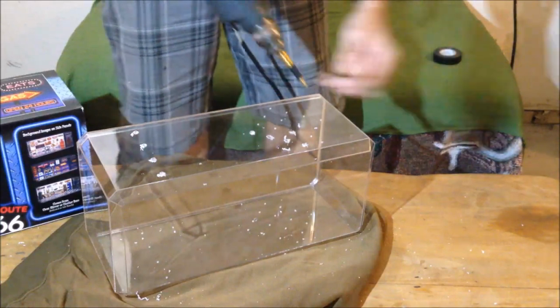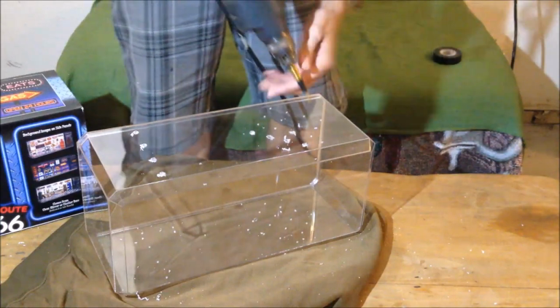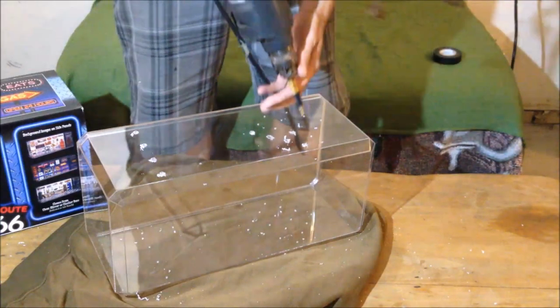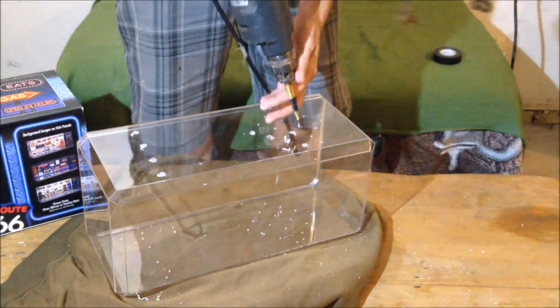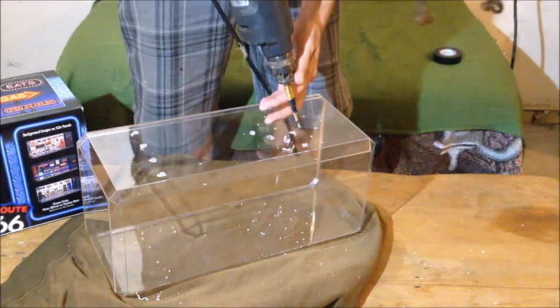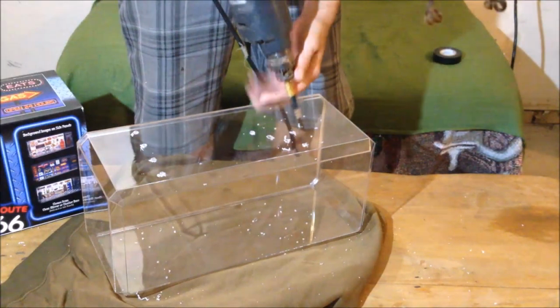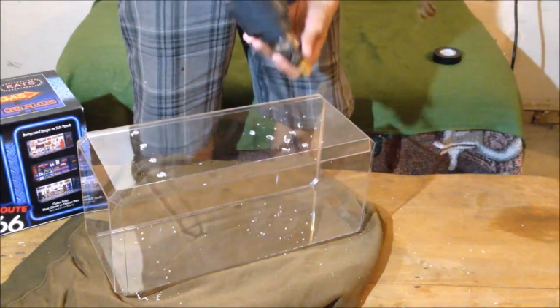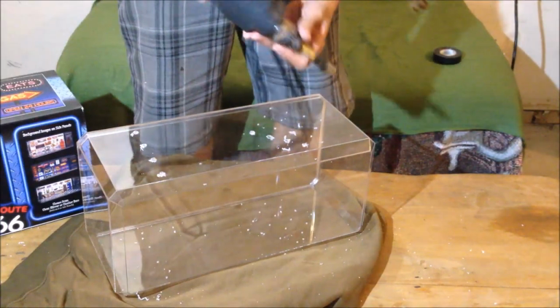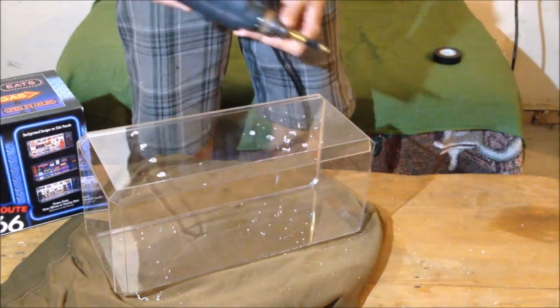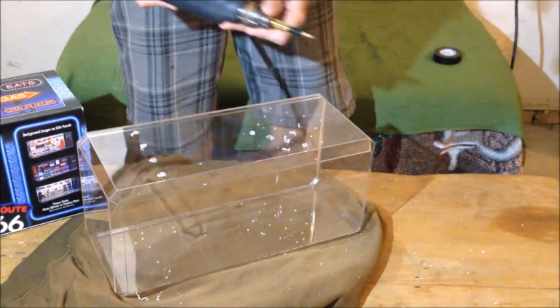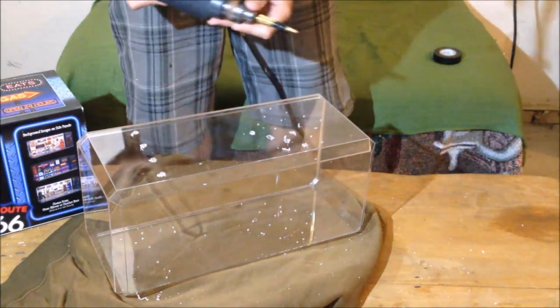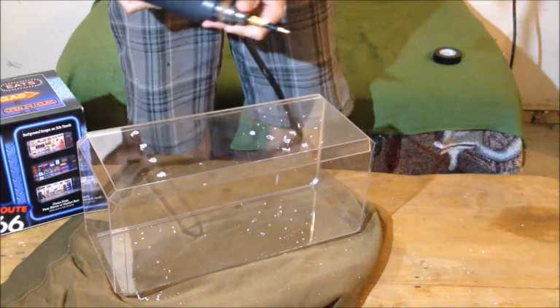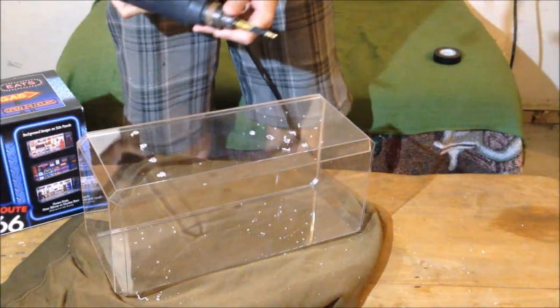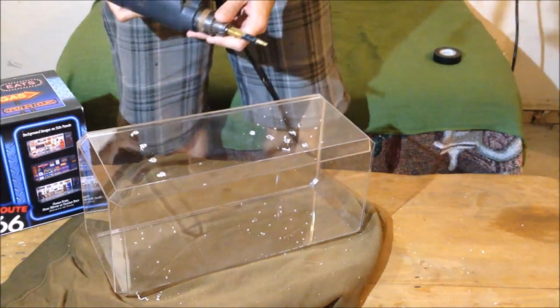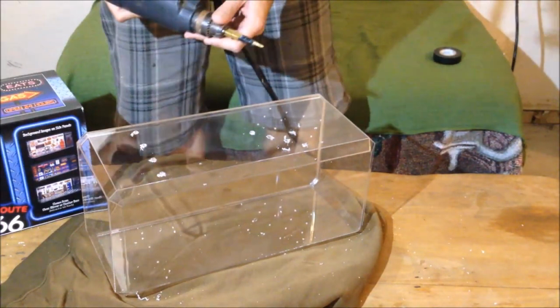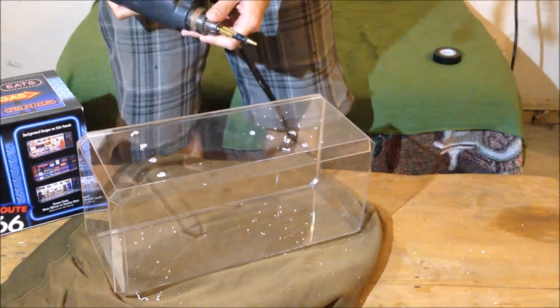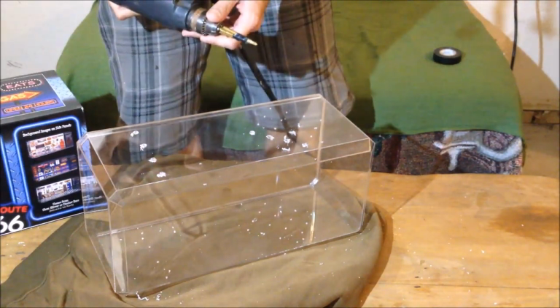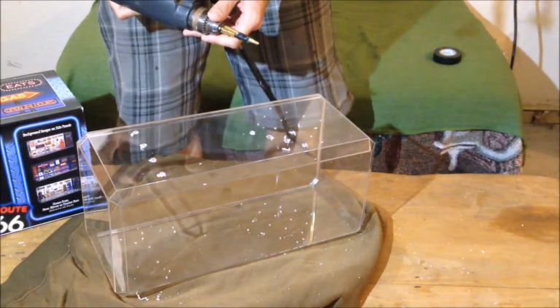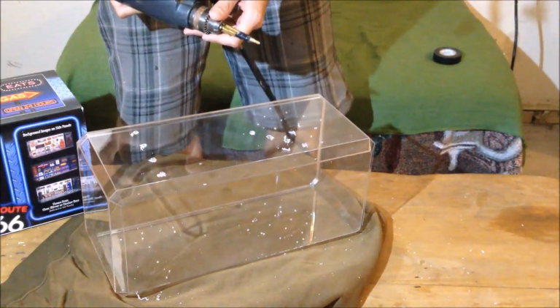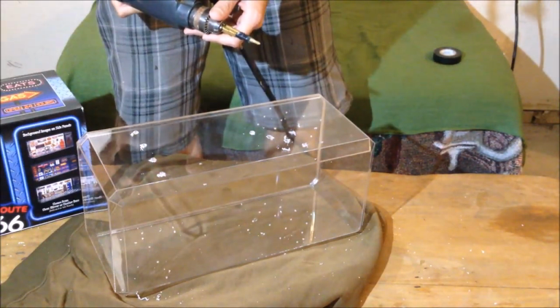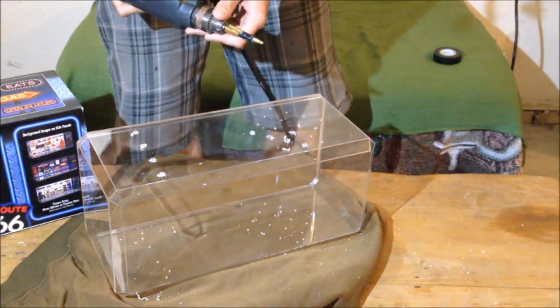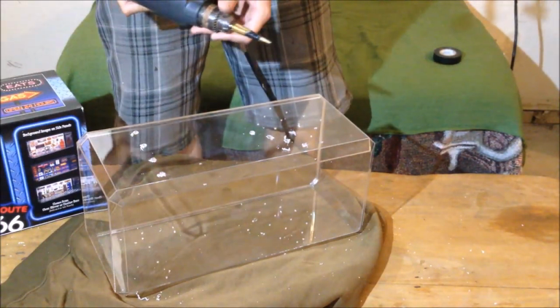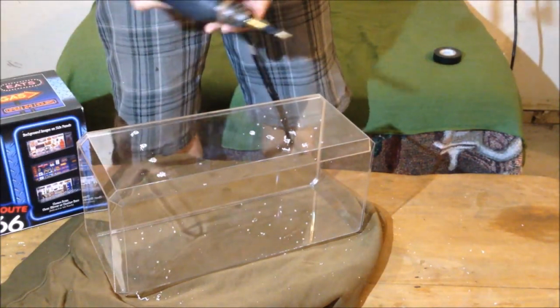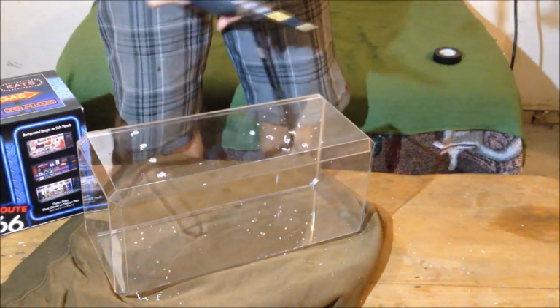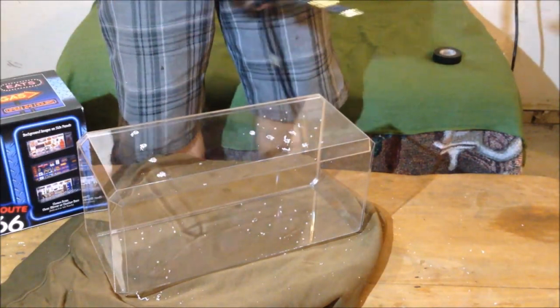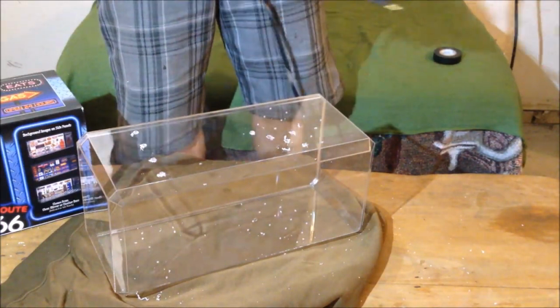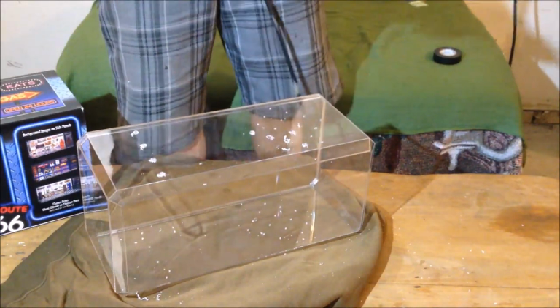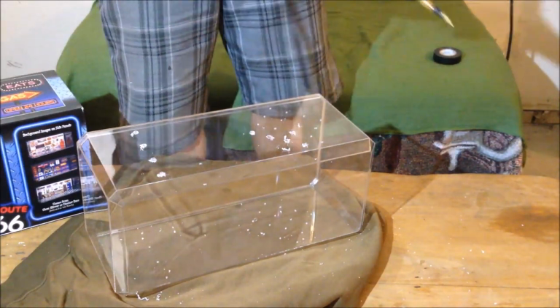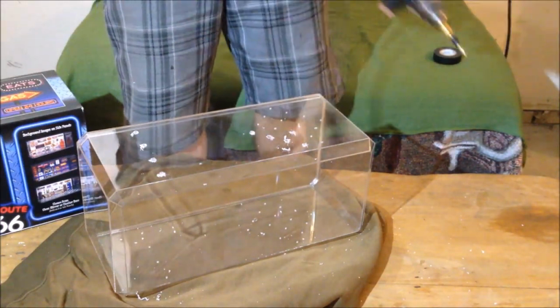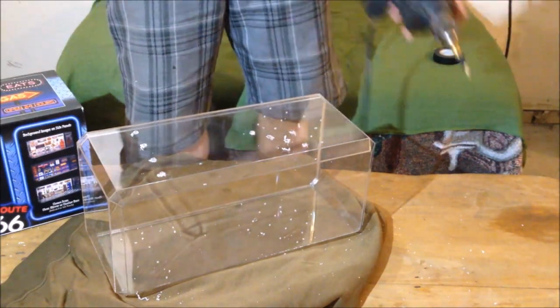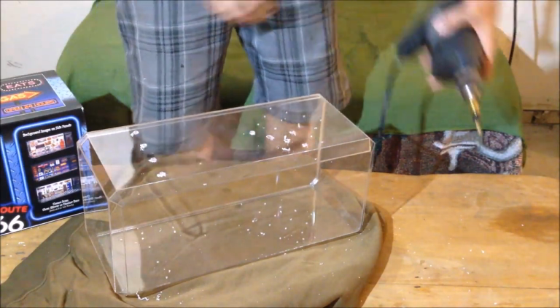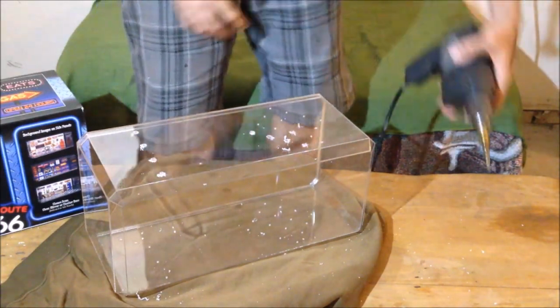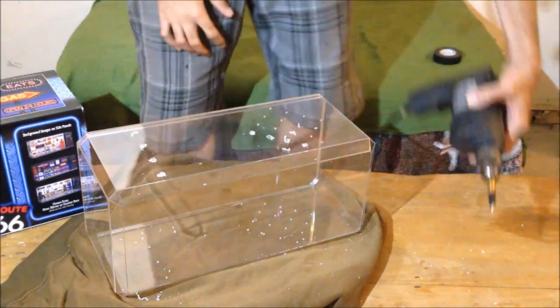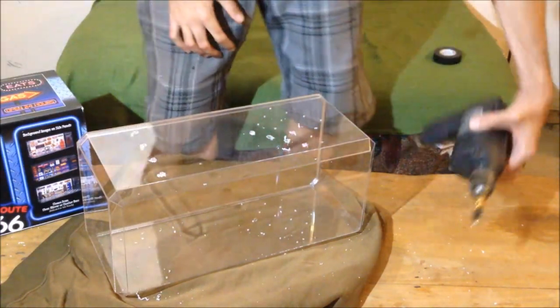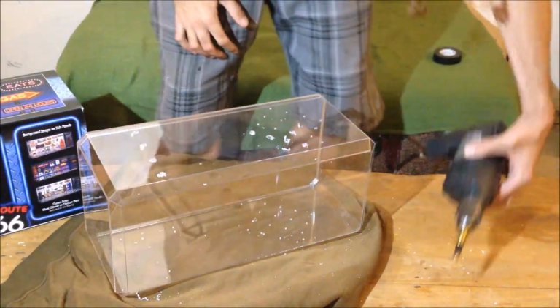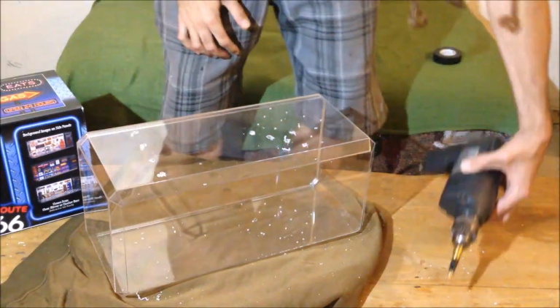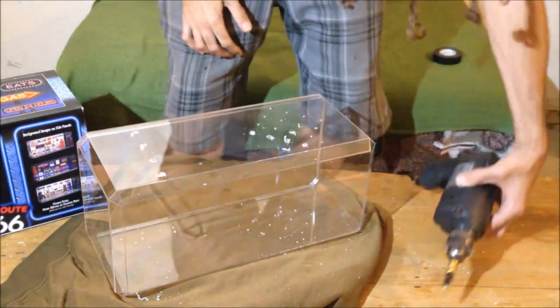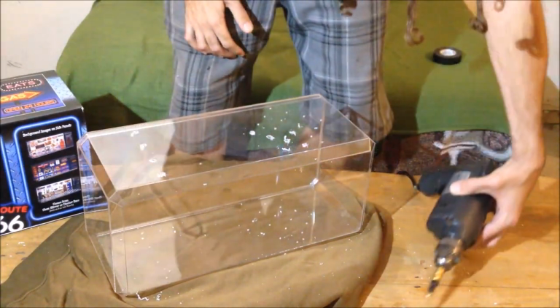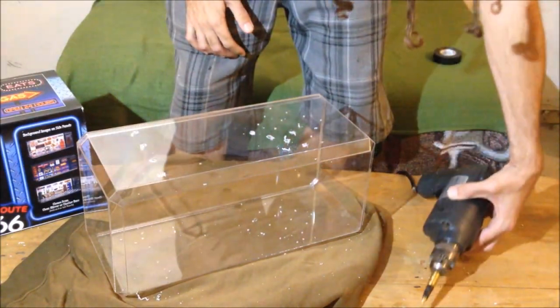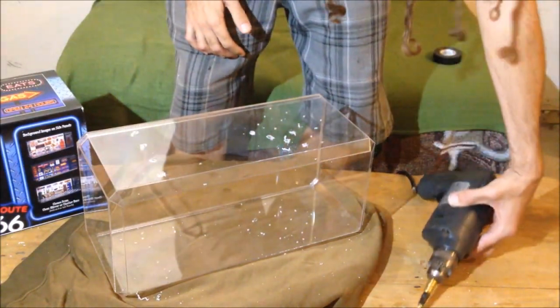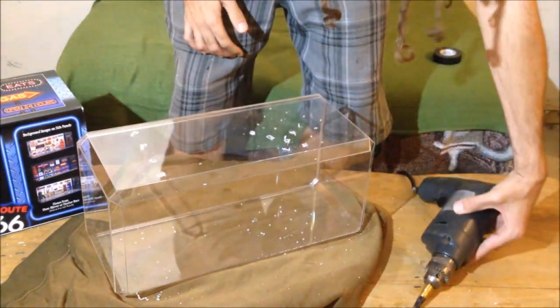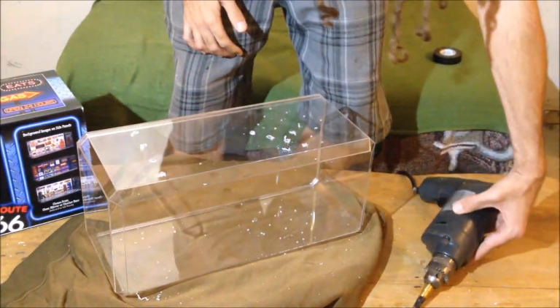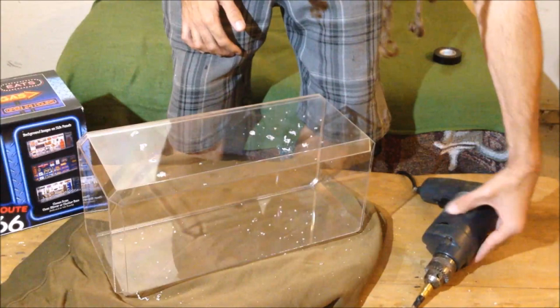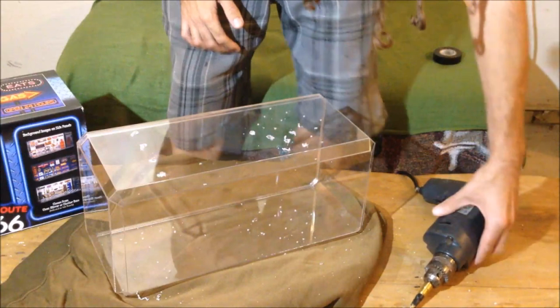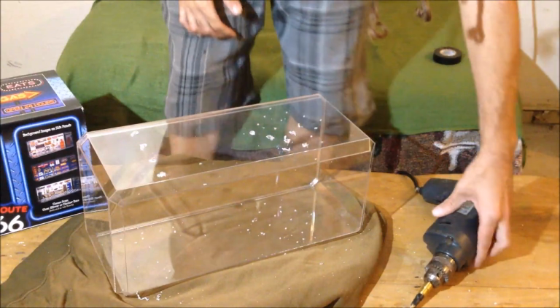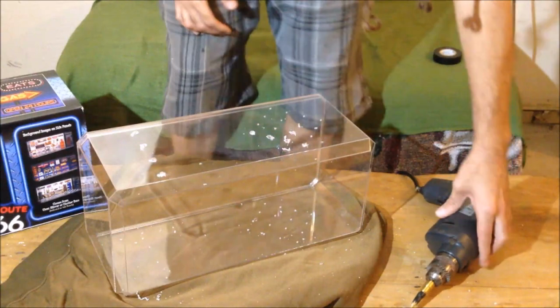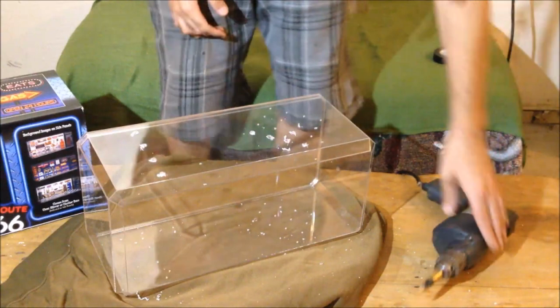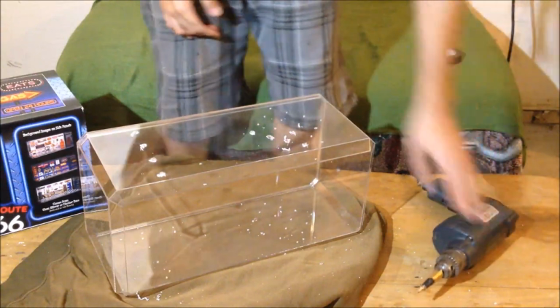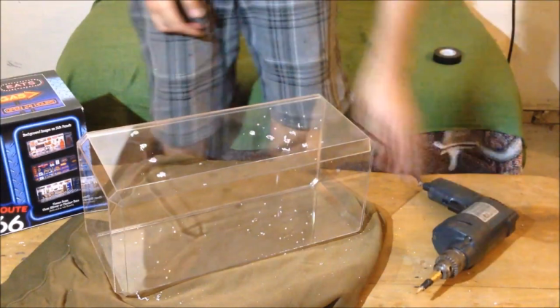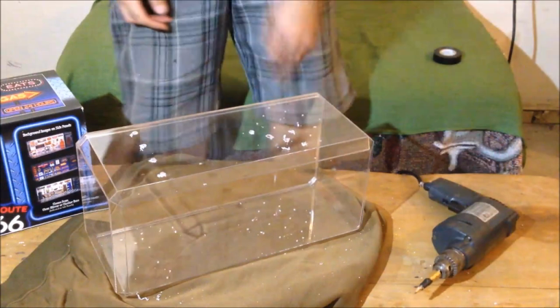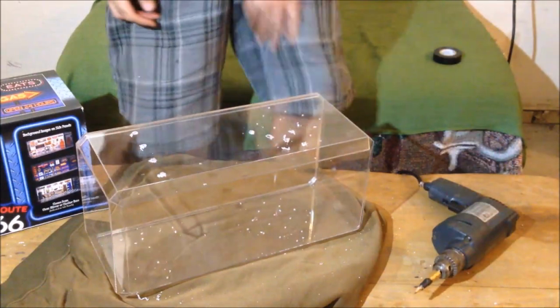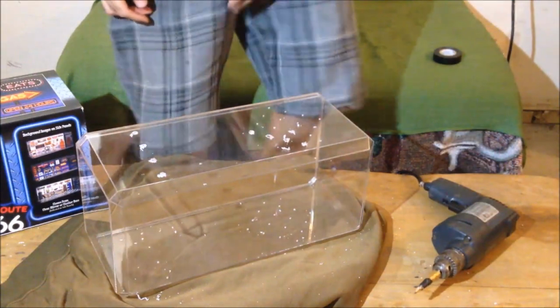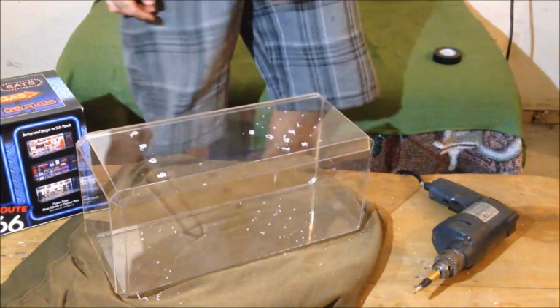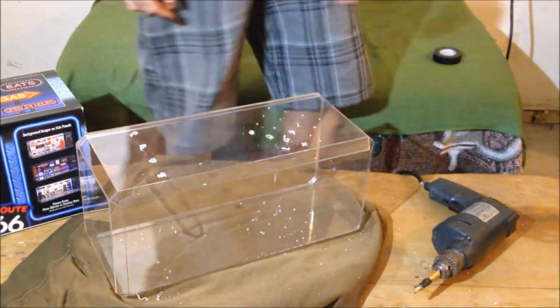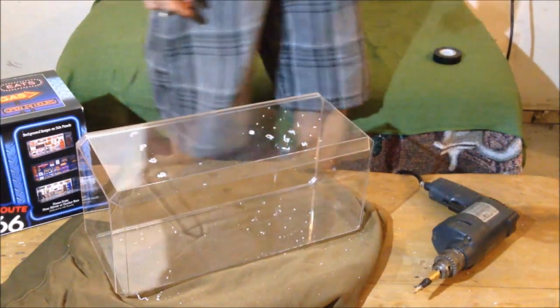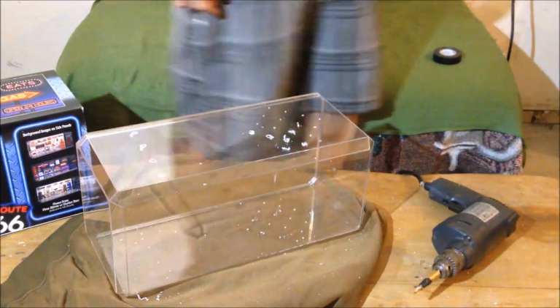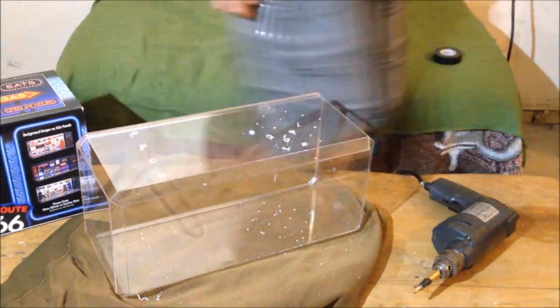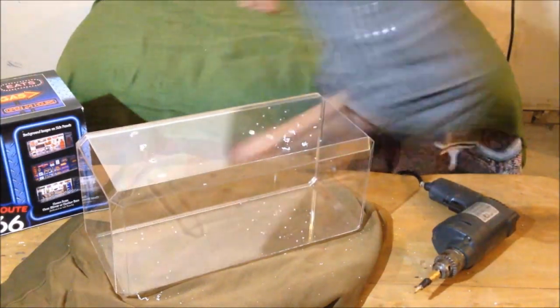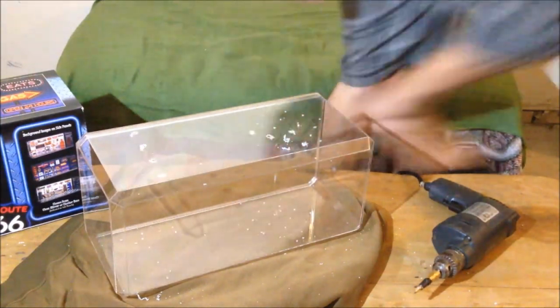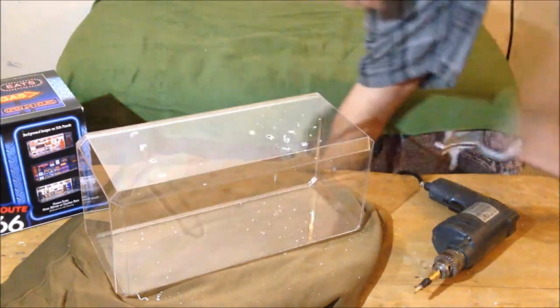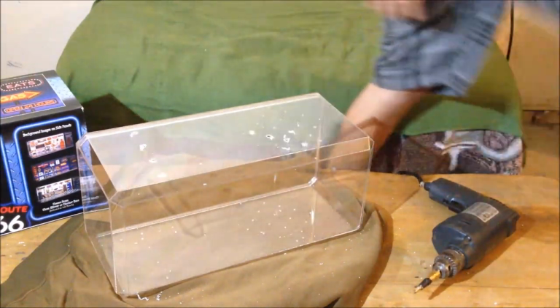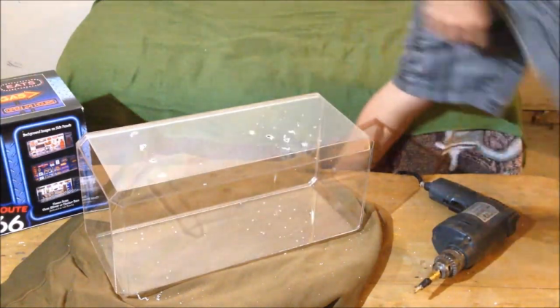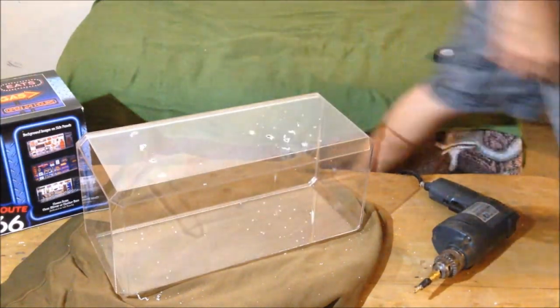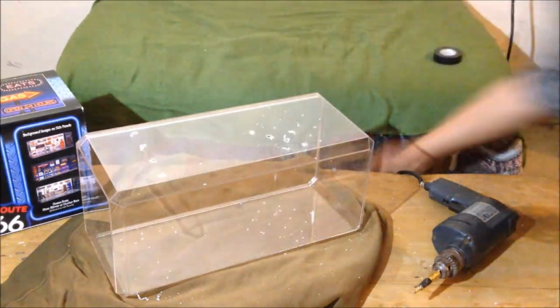You probably don't want to watch me drill all these, so I'll finish drilling and come back to show you where I'm at next.